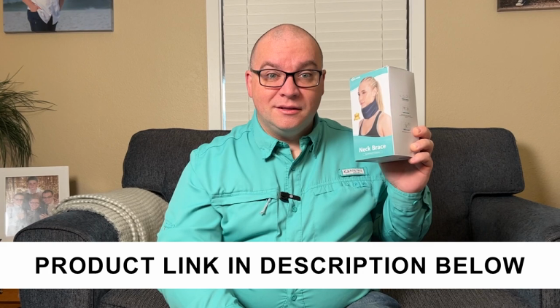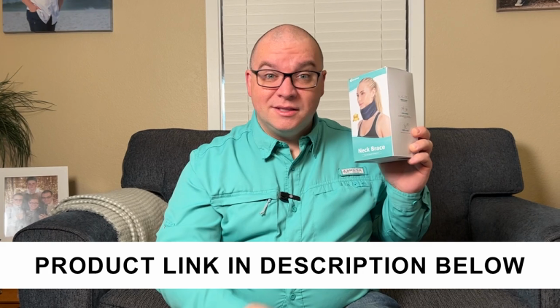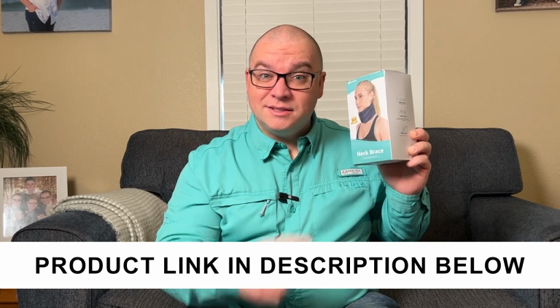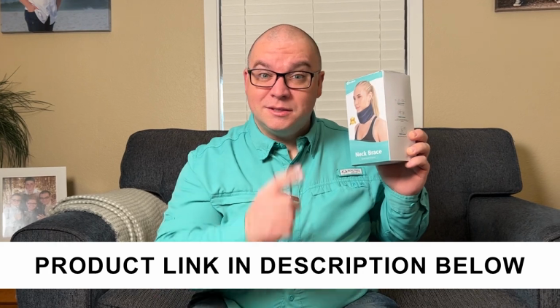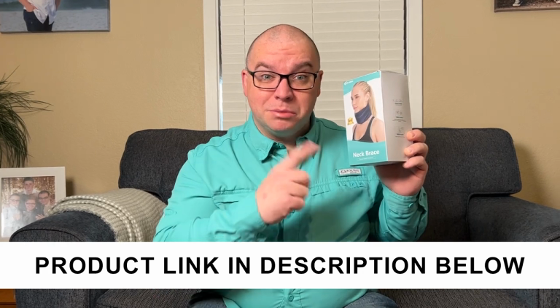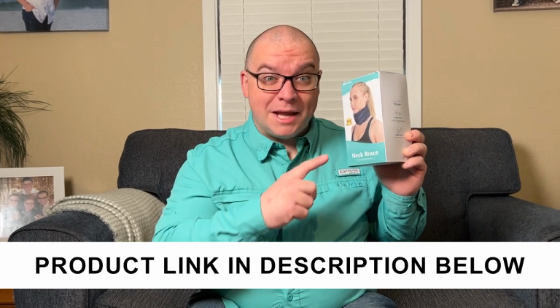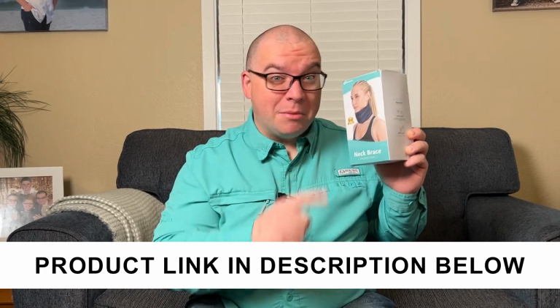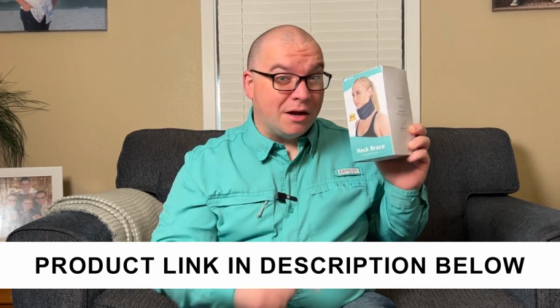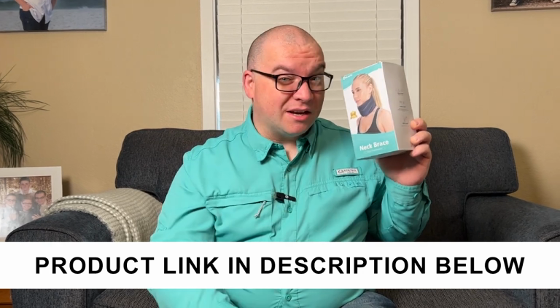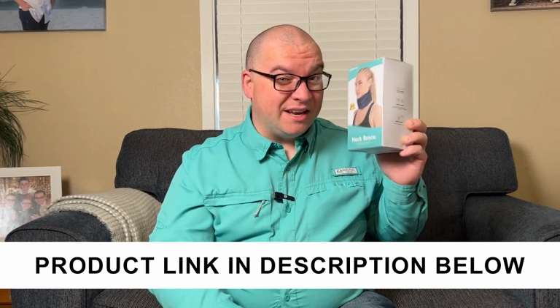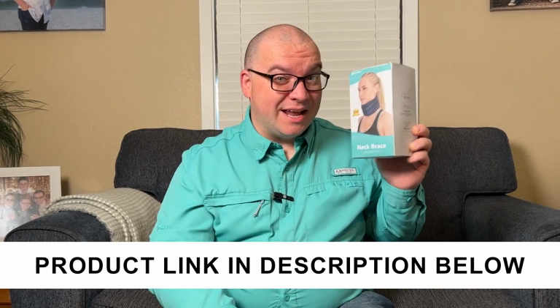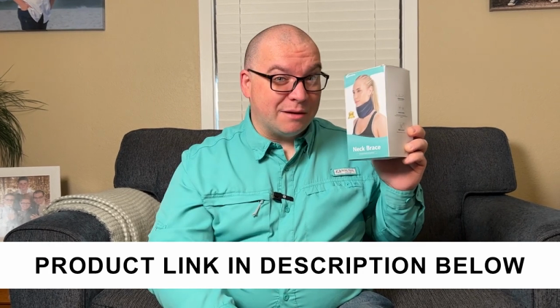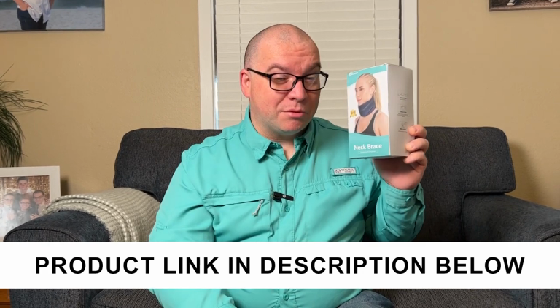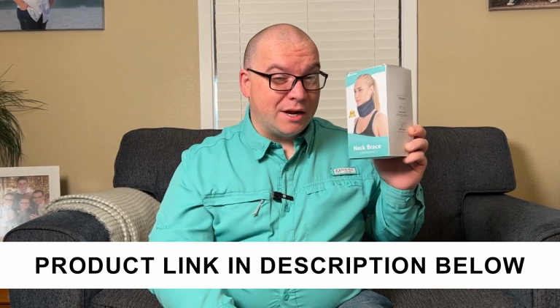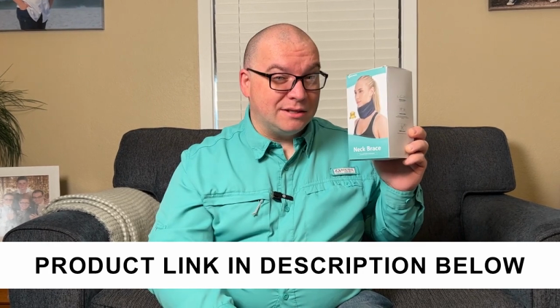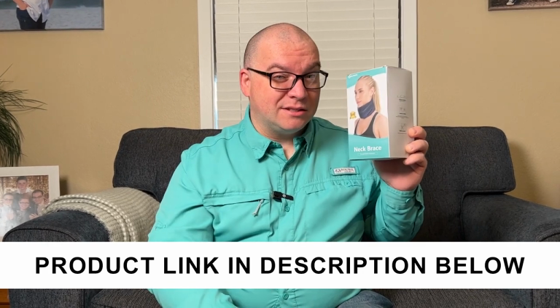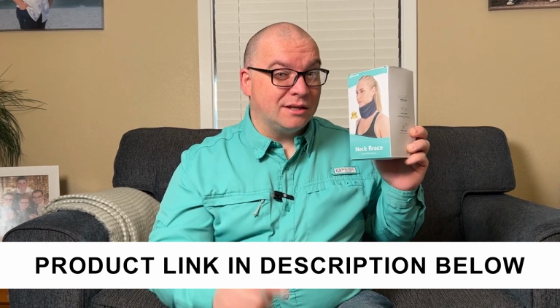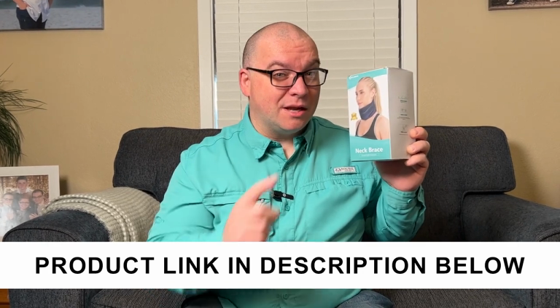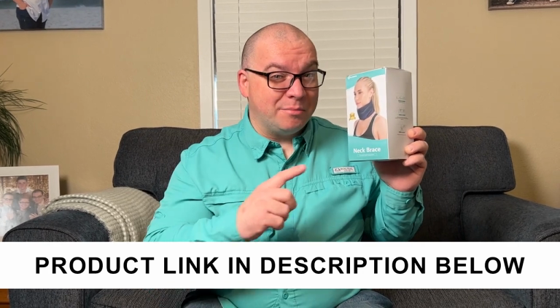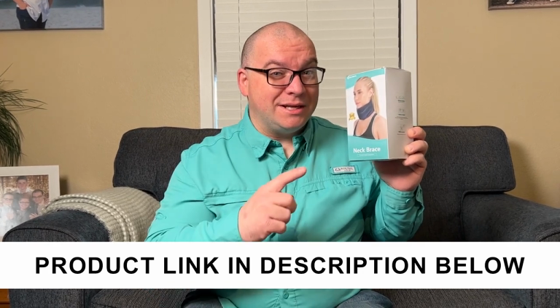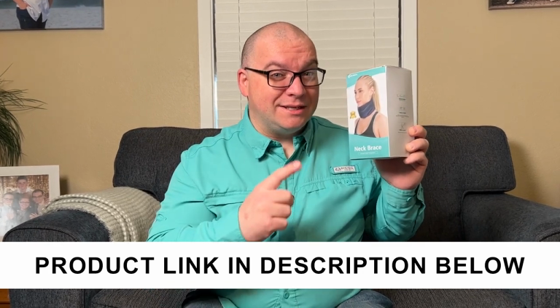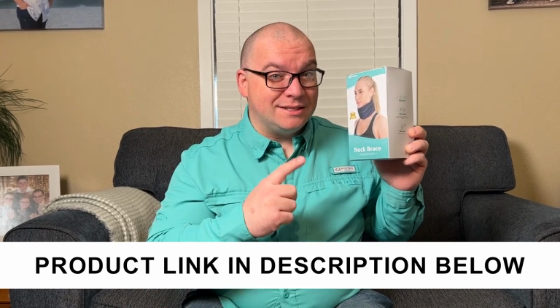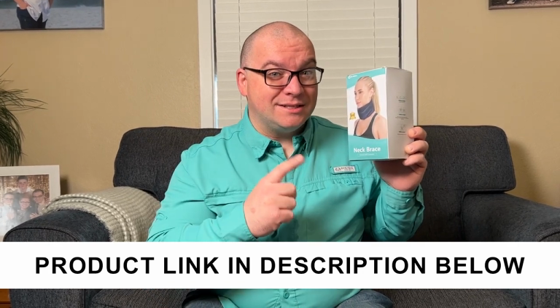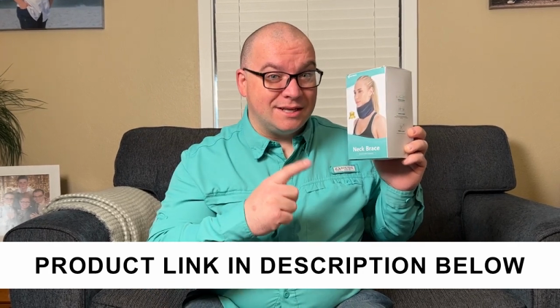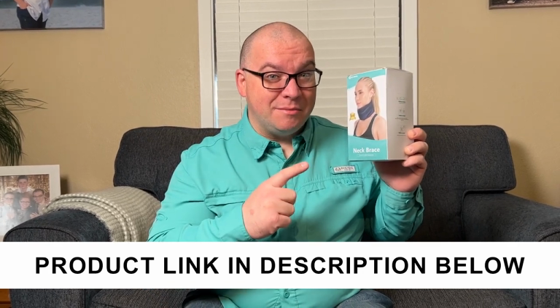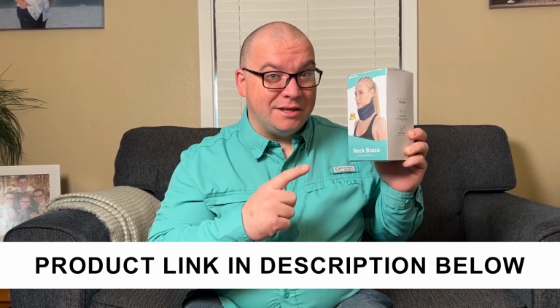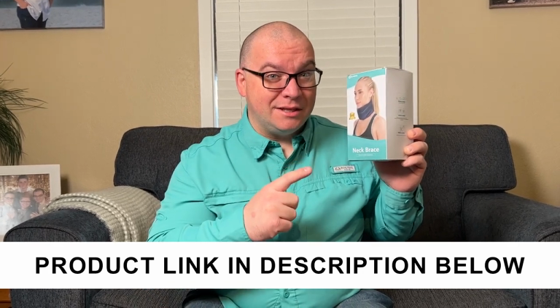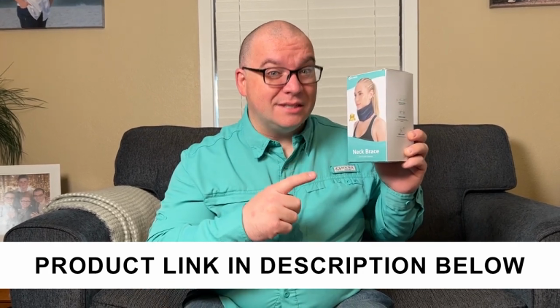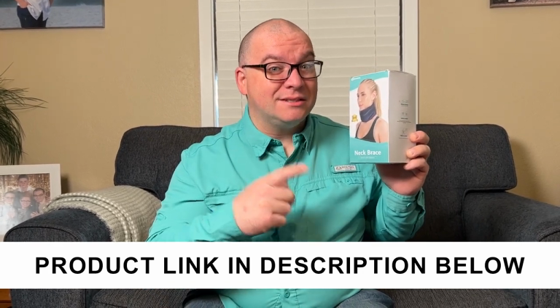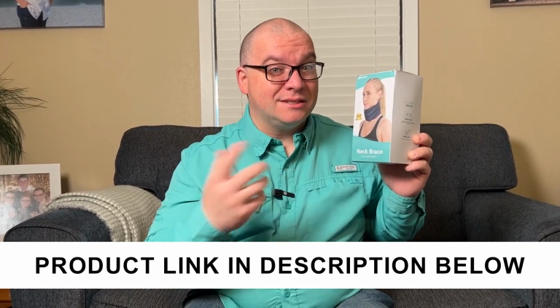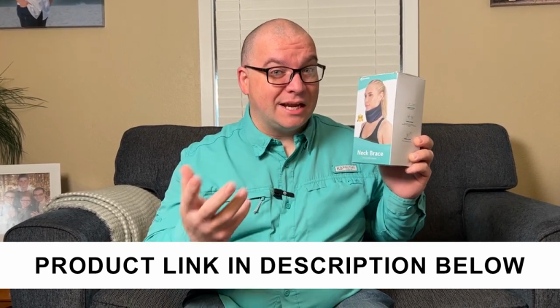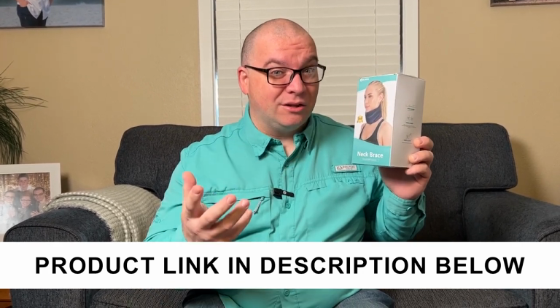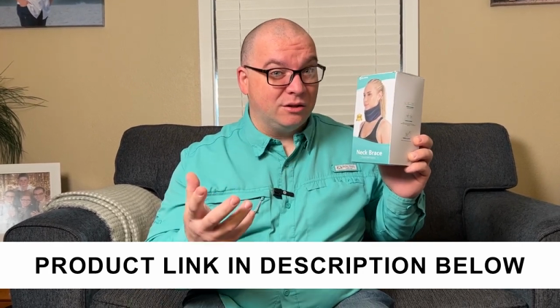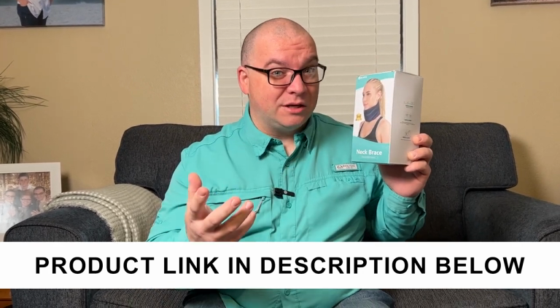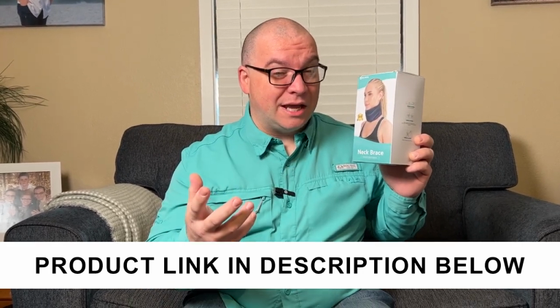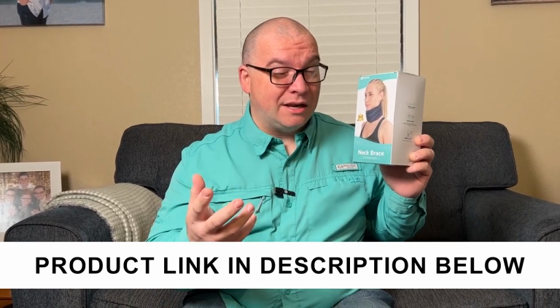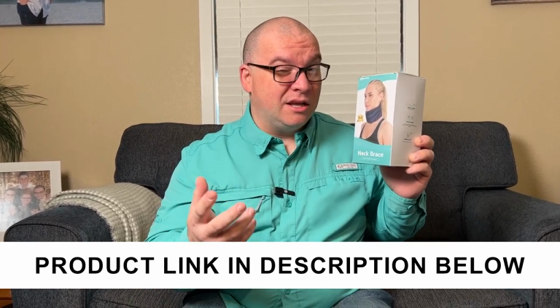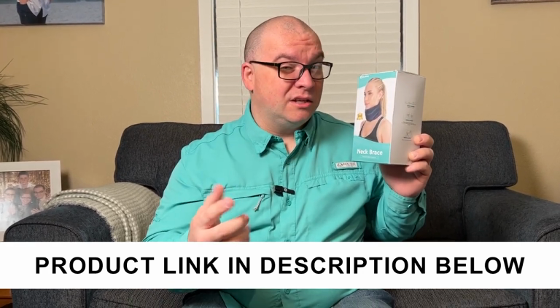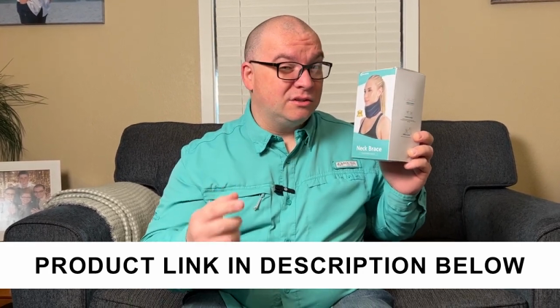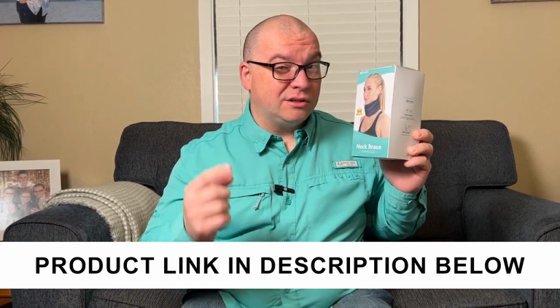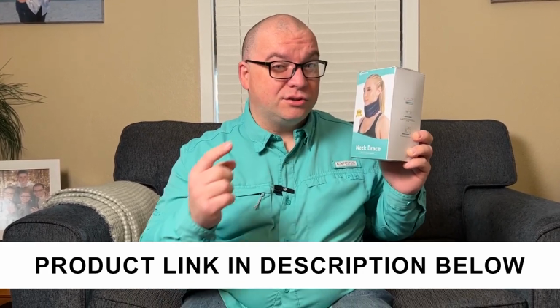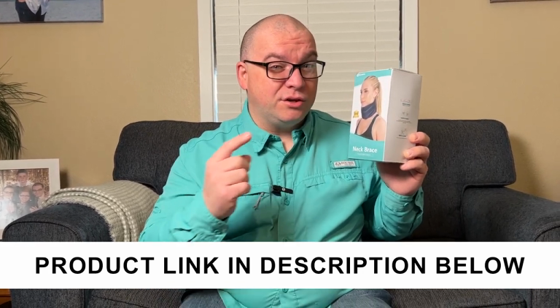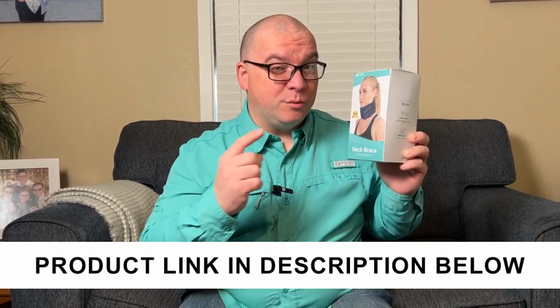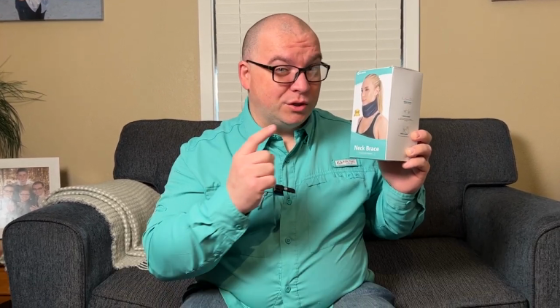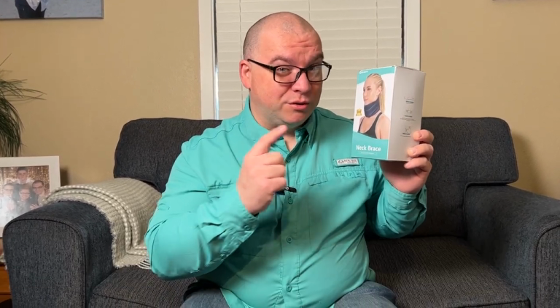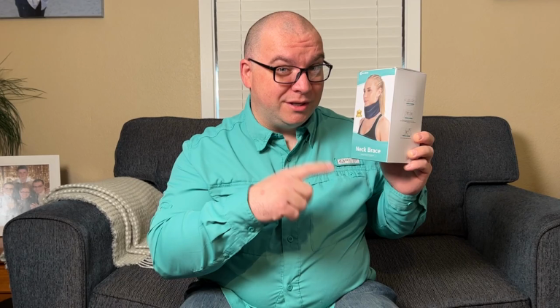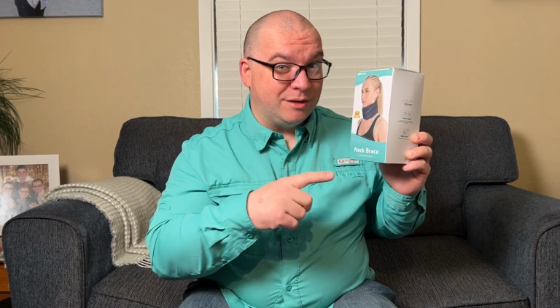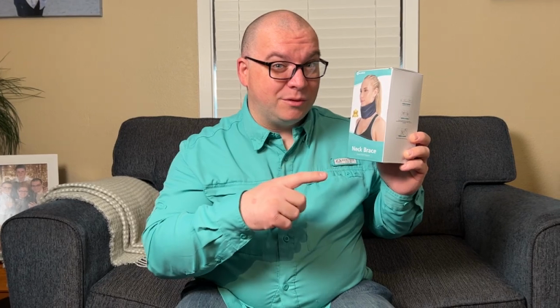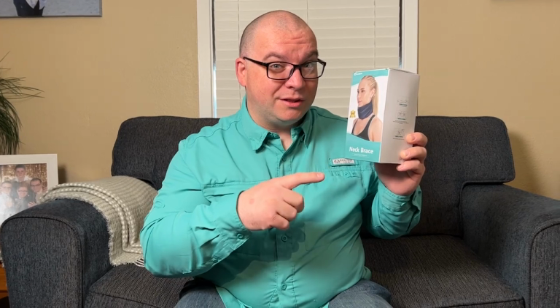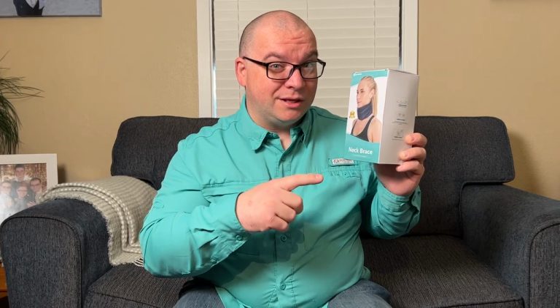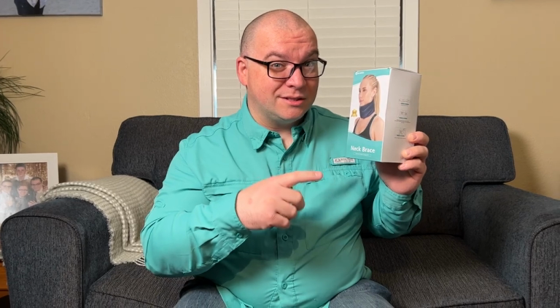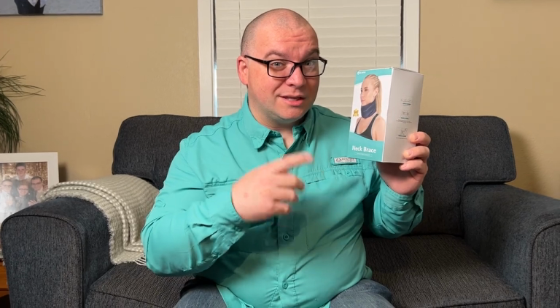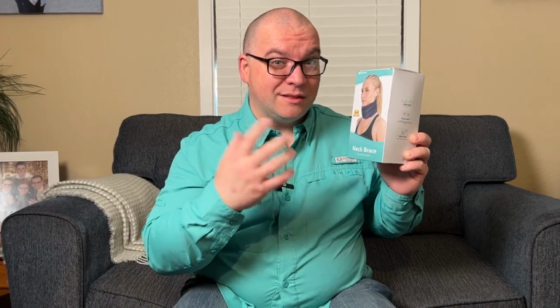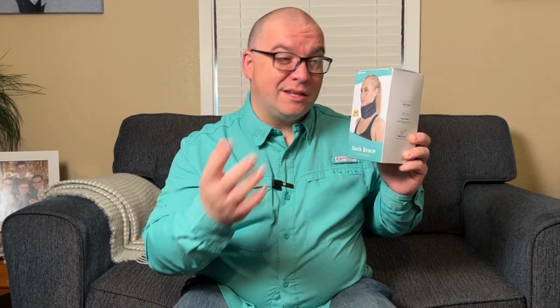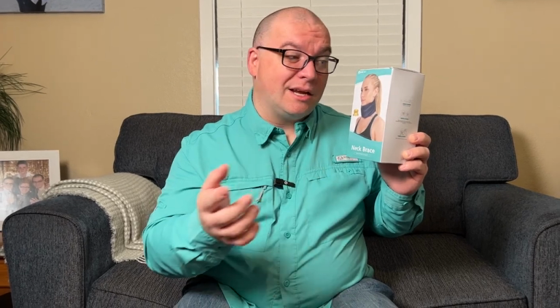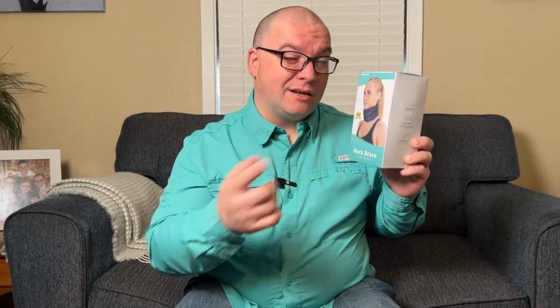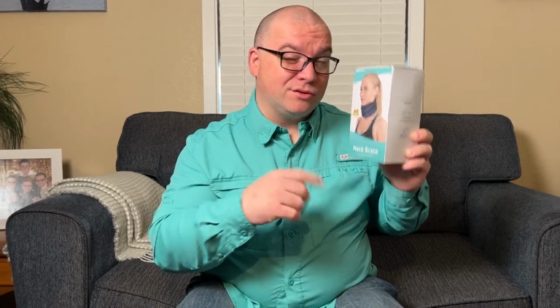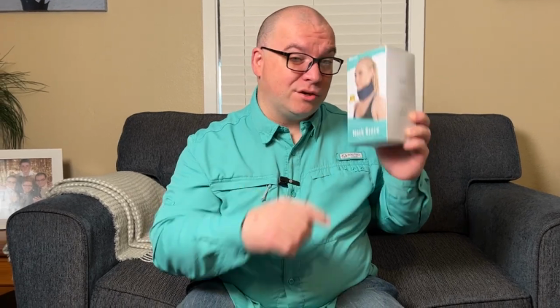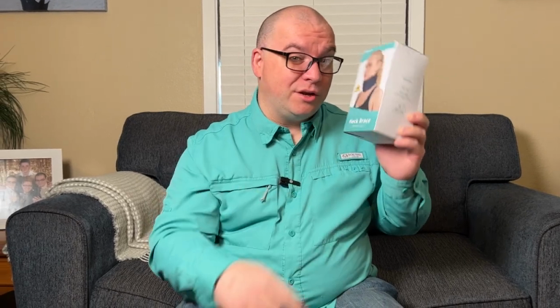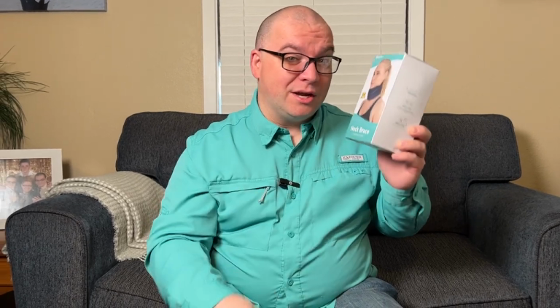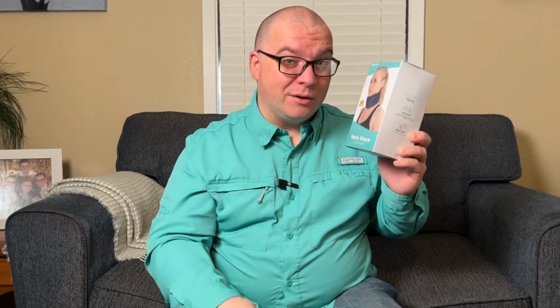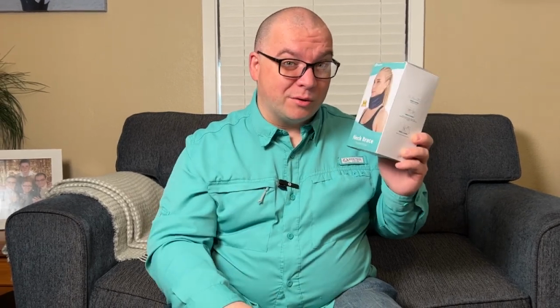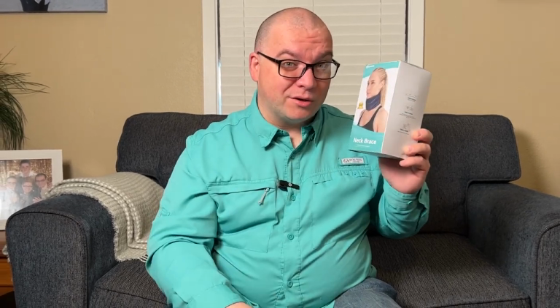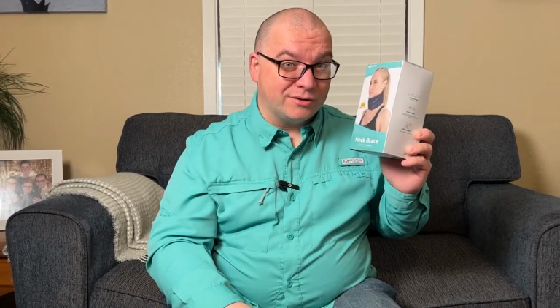This is the Blaybok neck brace. A company did send me this to take a look at, so I'll show you what you get with this and then I'll show you how it works.